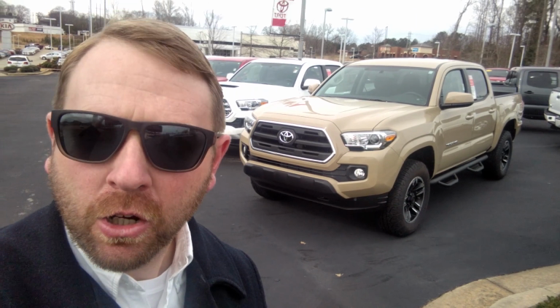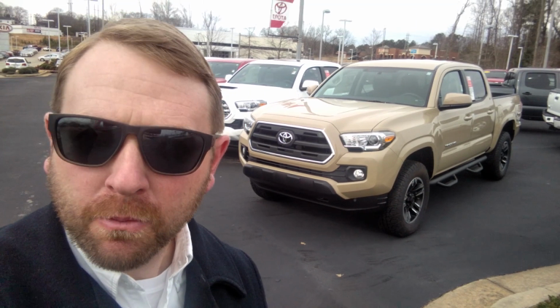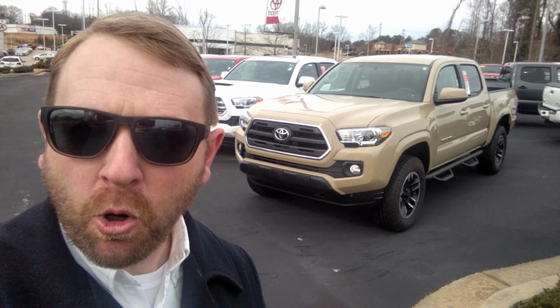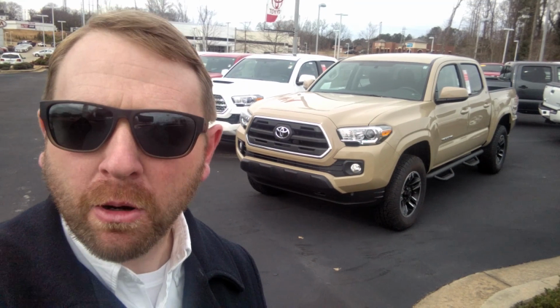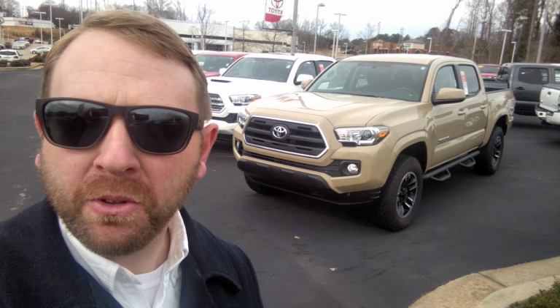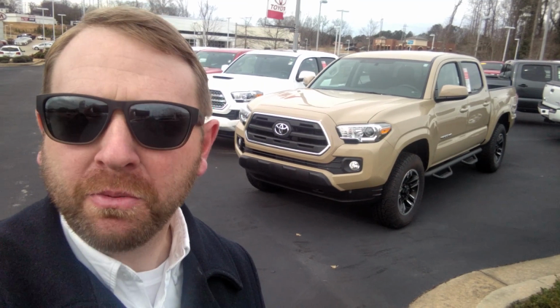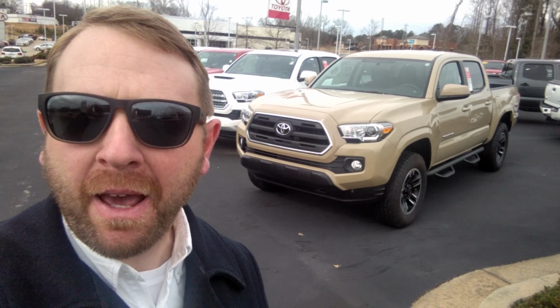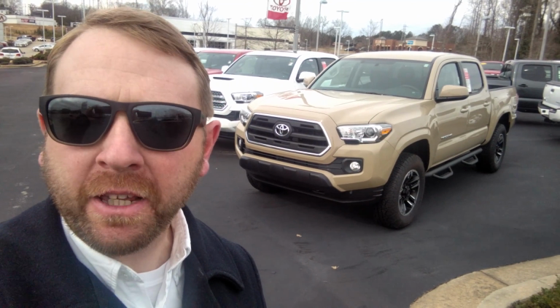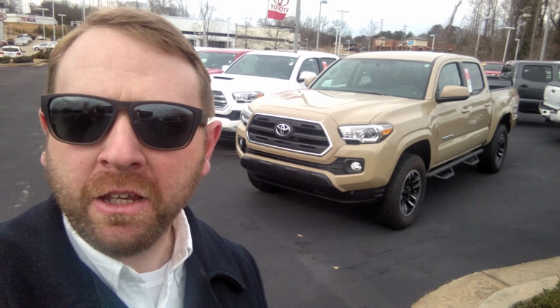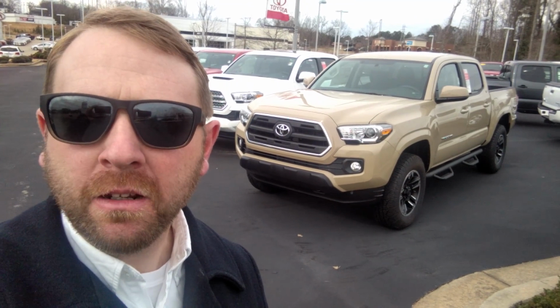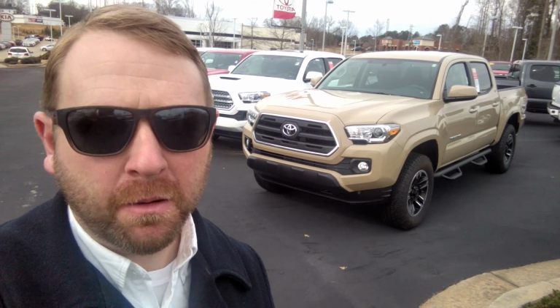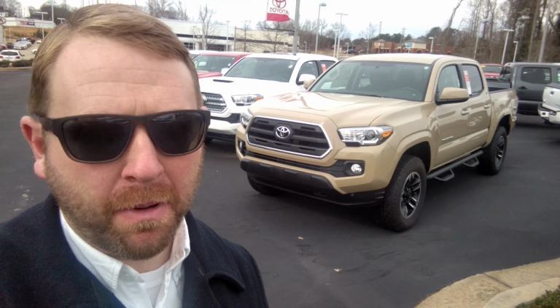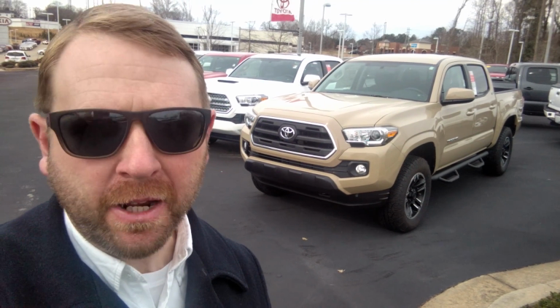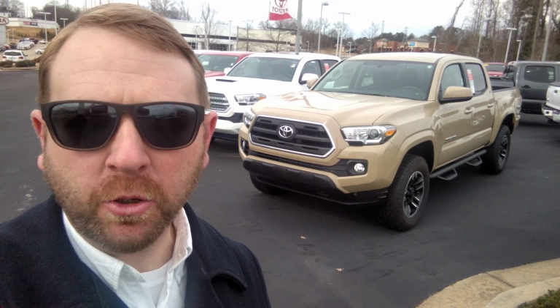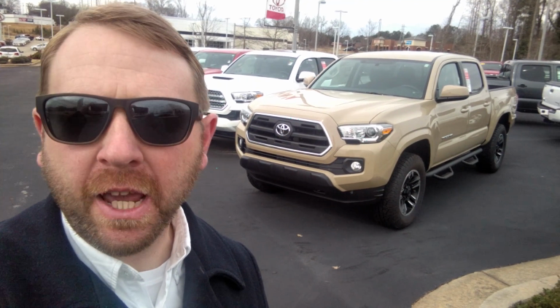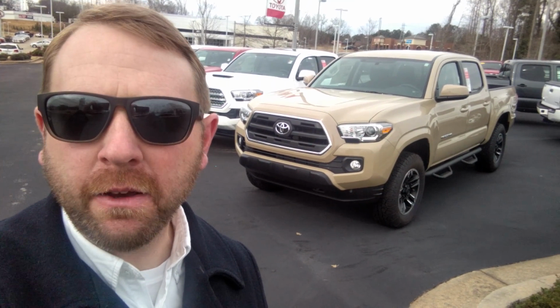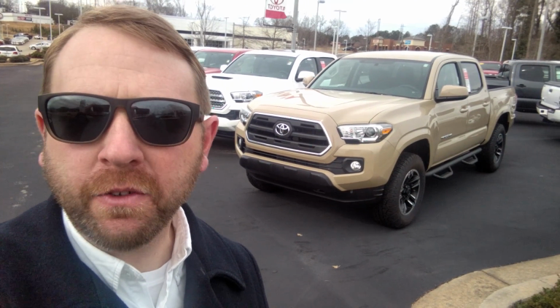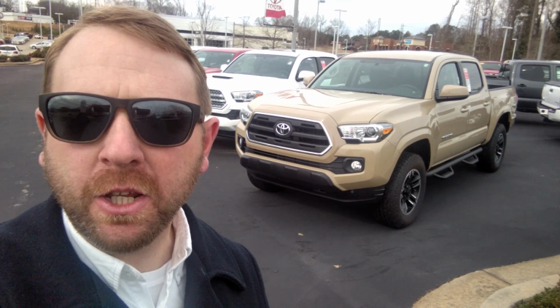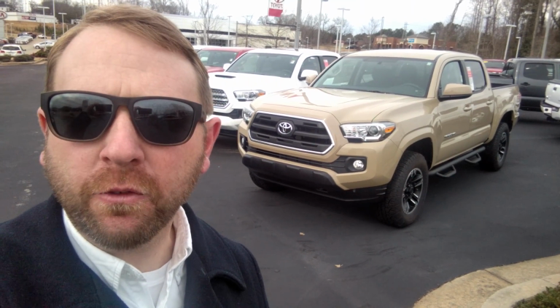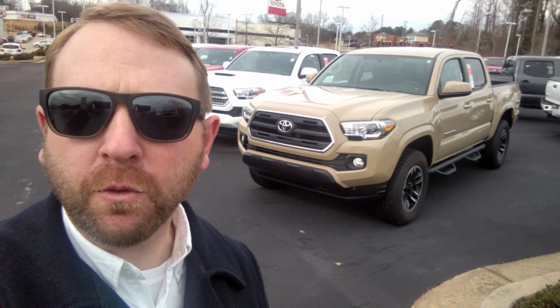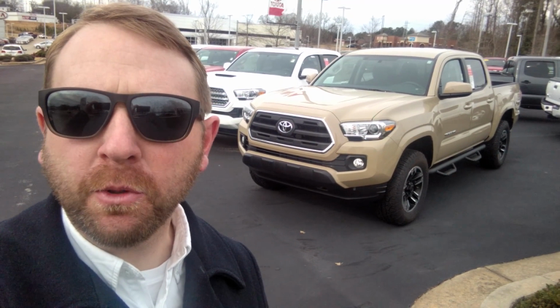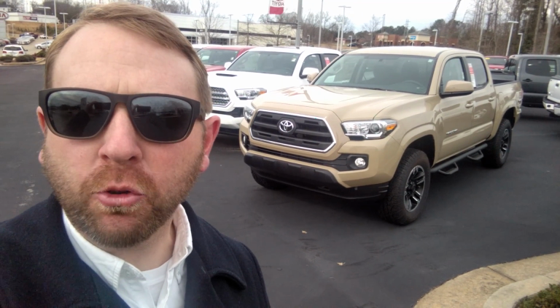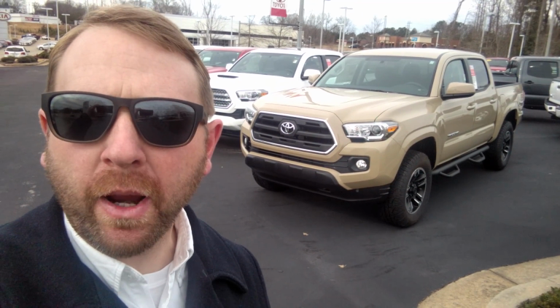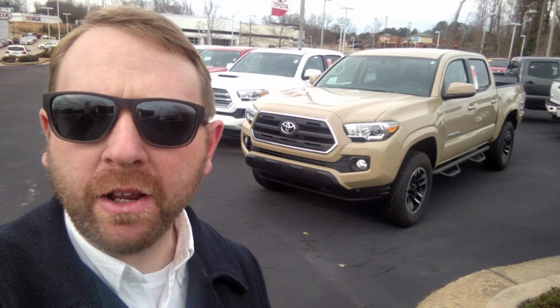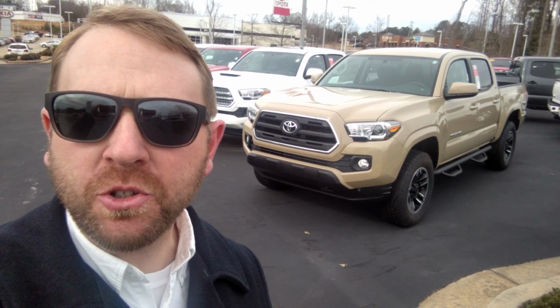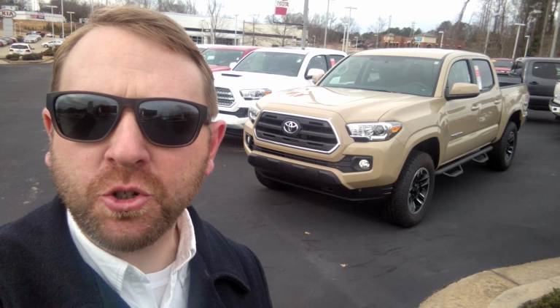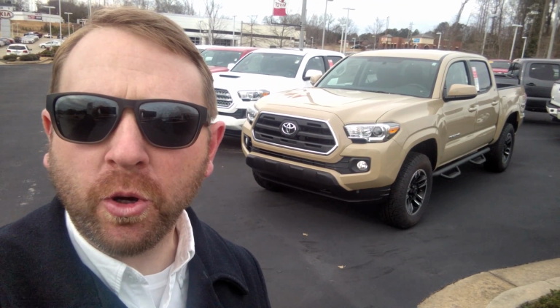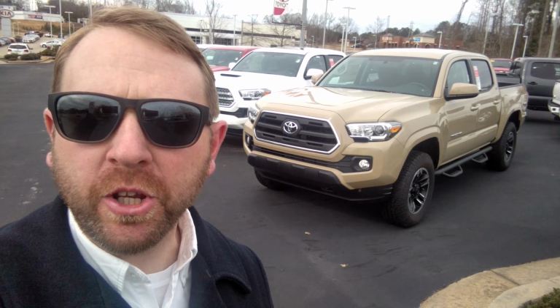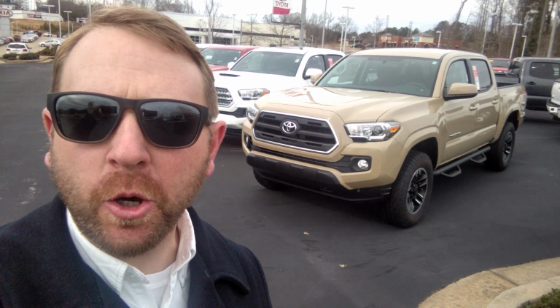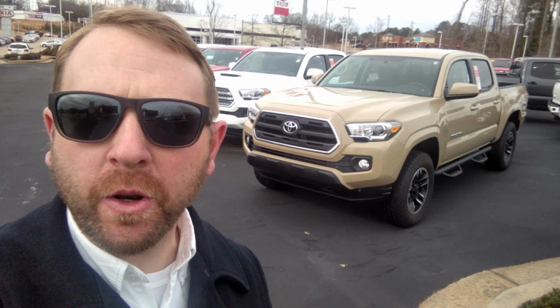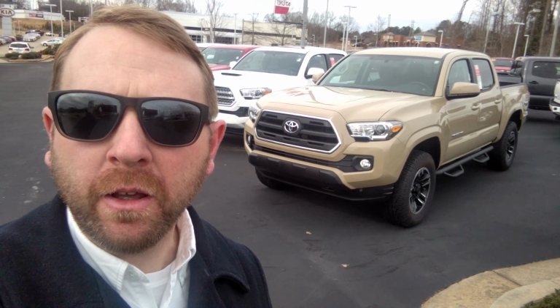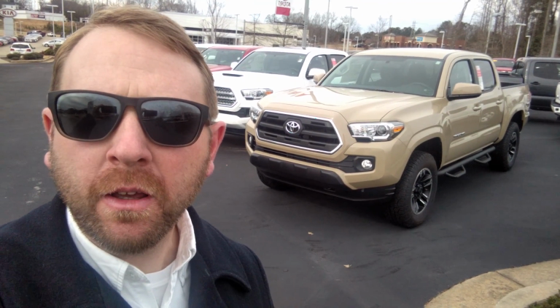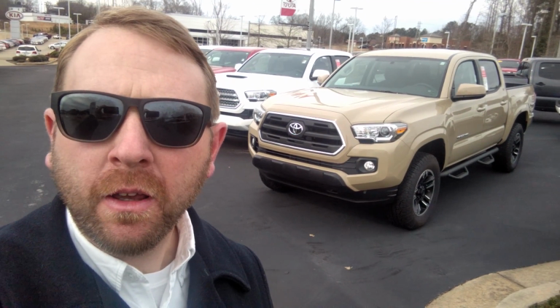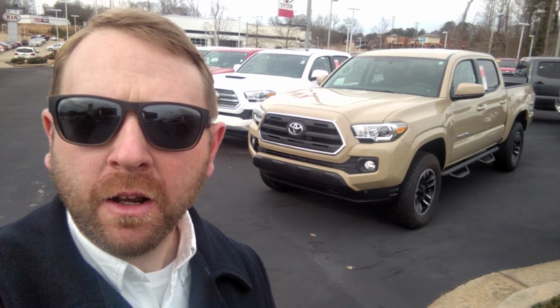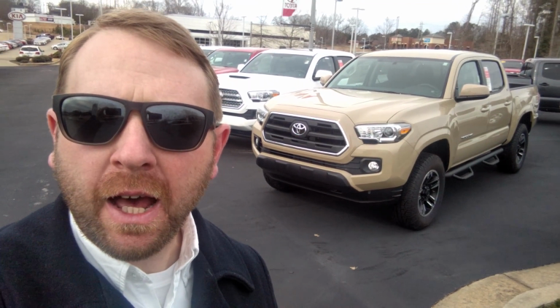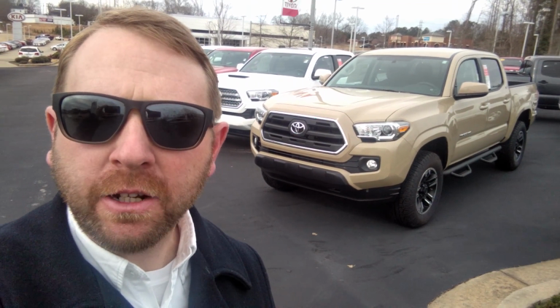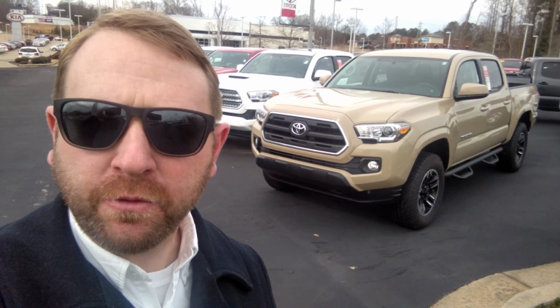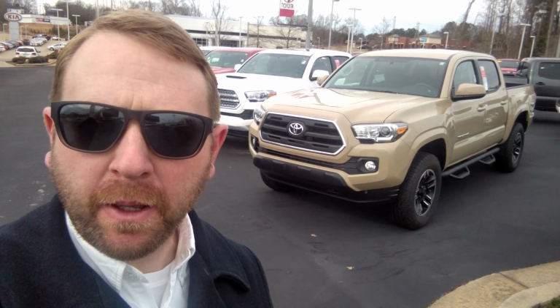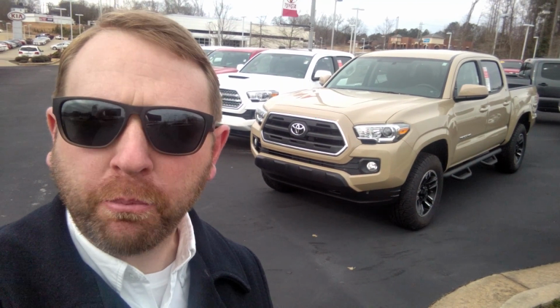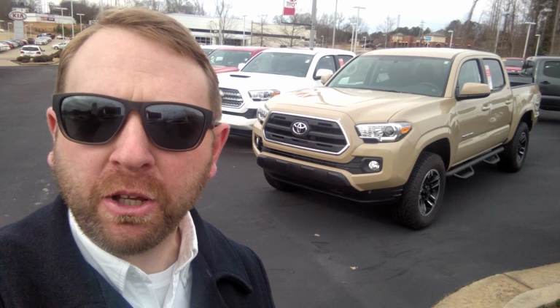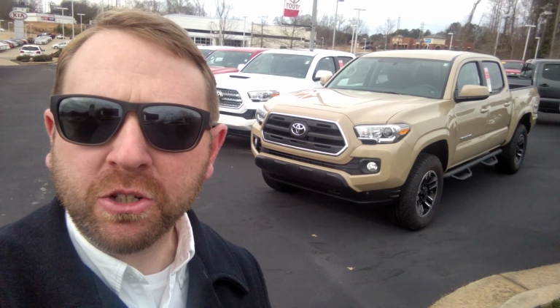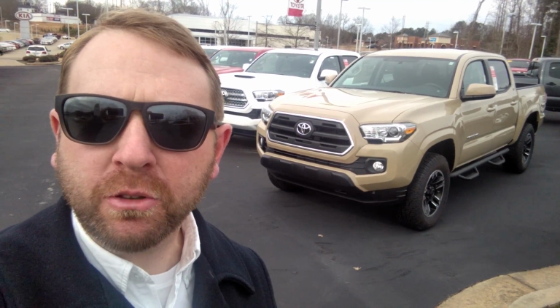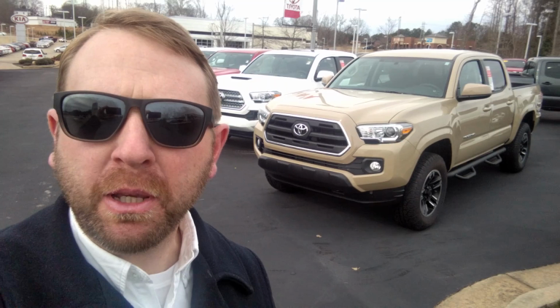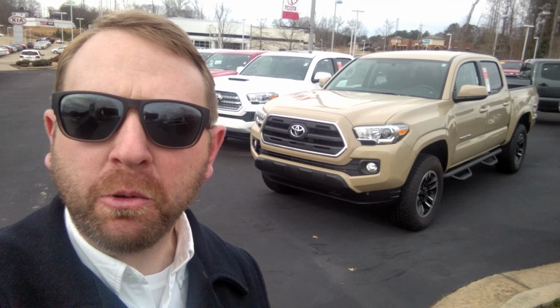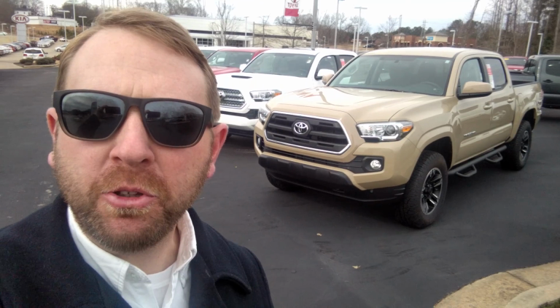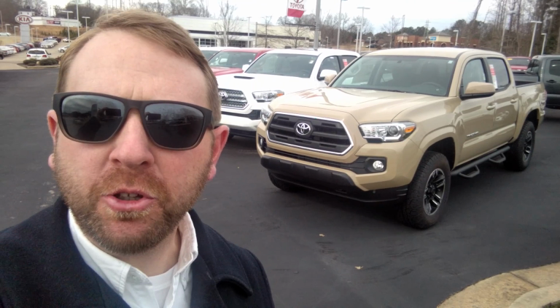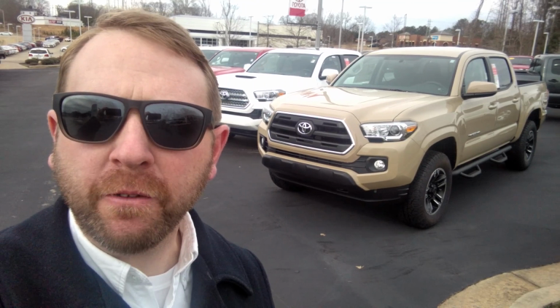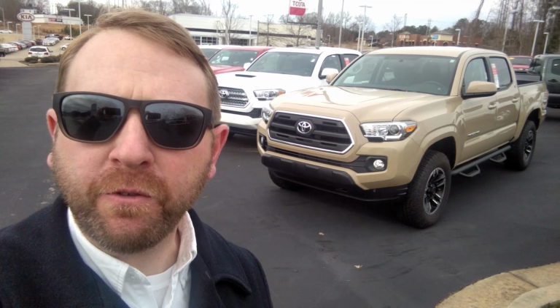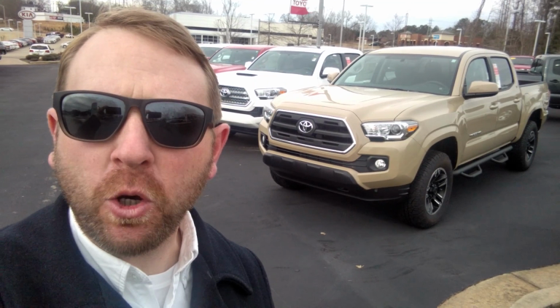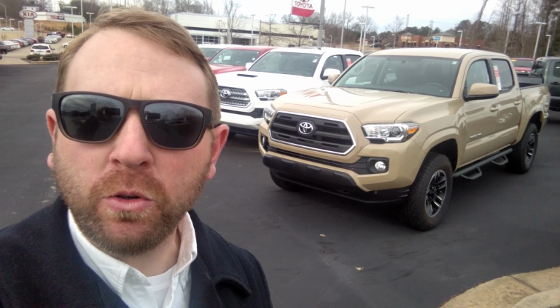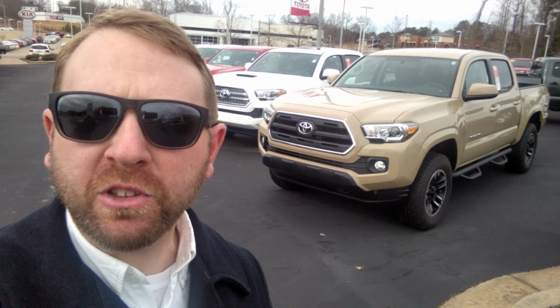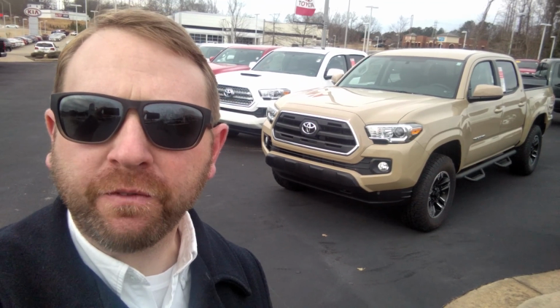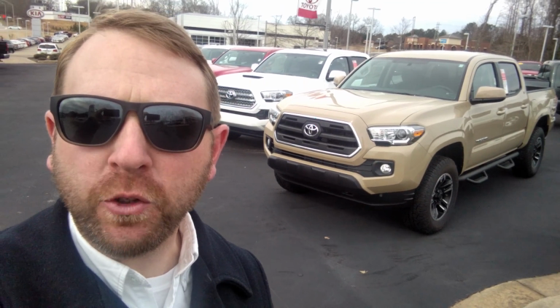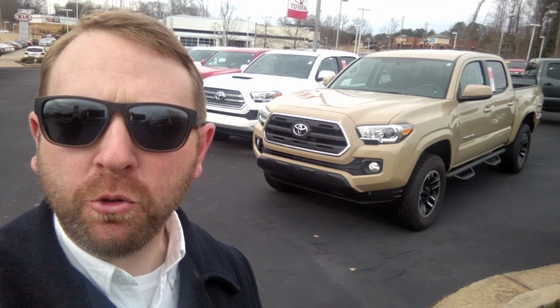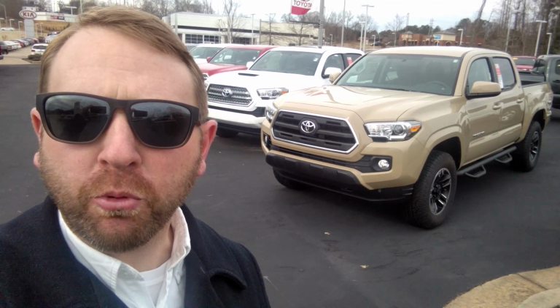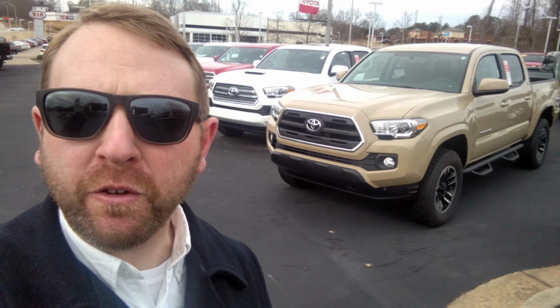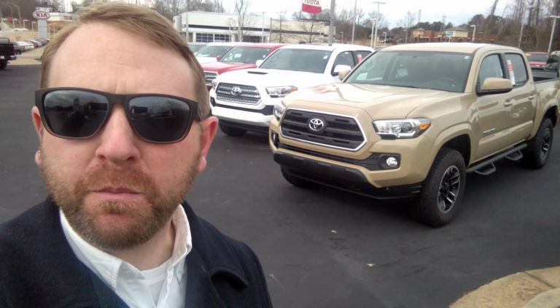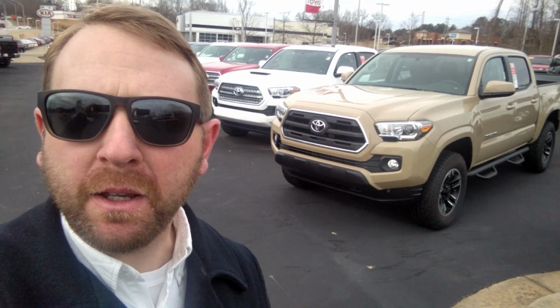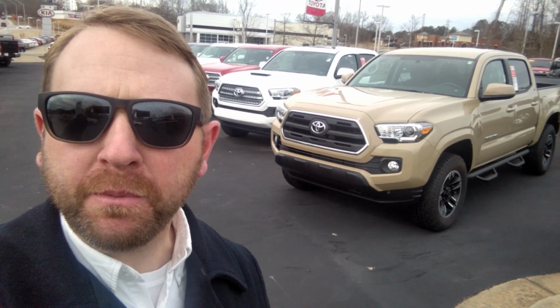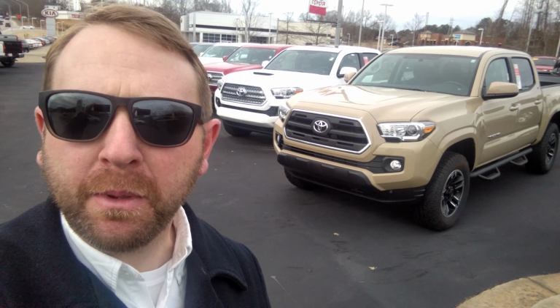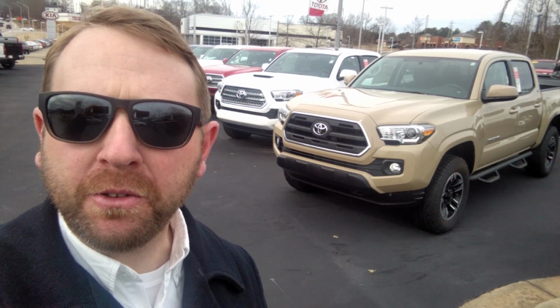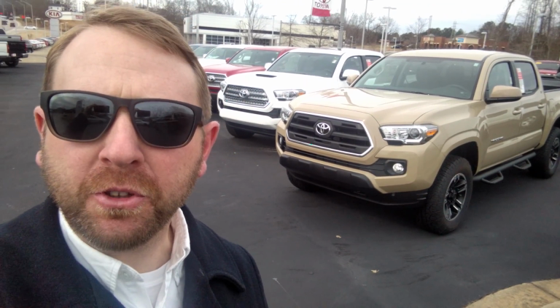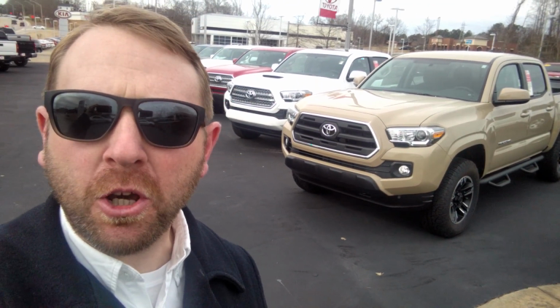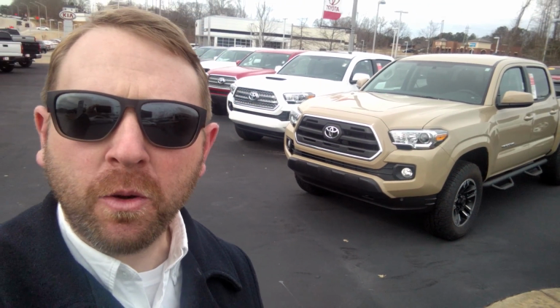Good morning, Mr. Mackey. Michael Campford here from LaGrange Toyota. Just had the pleasure of speaking with you on the phone just a few brief minutes ago.